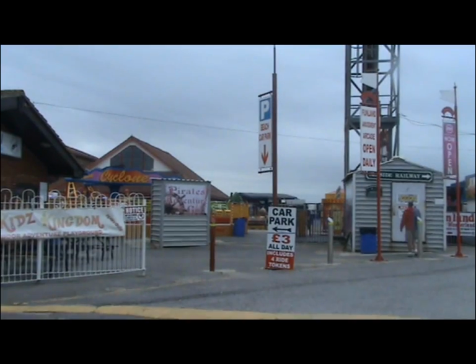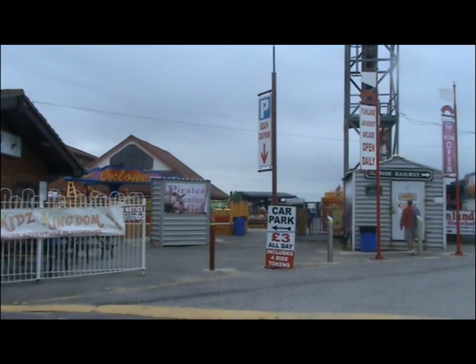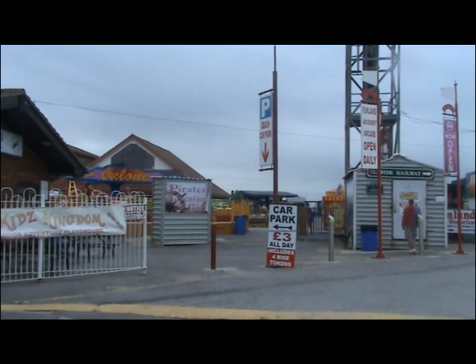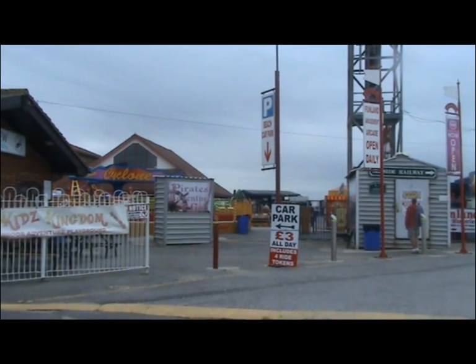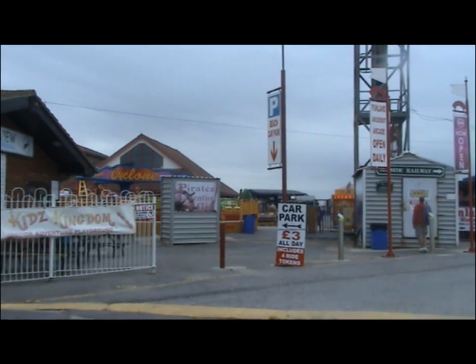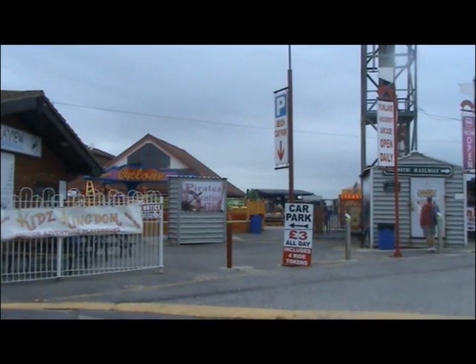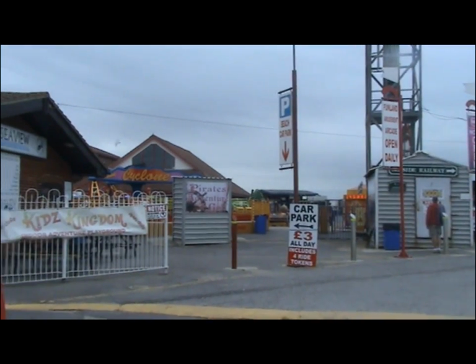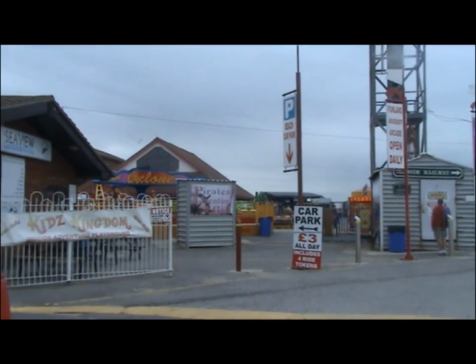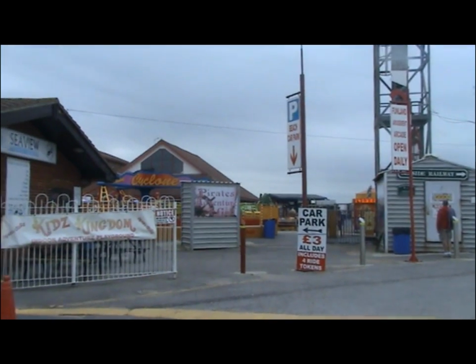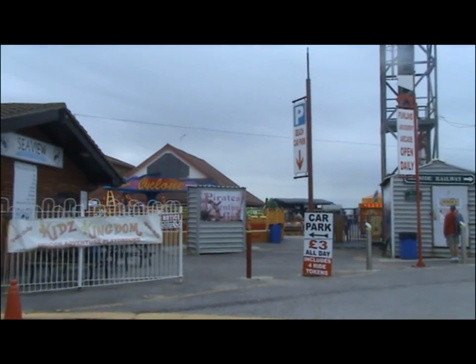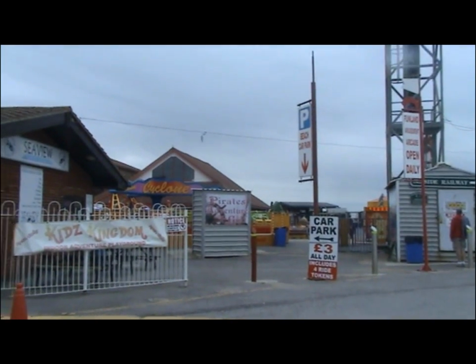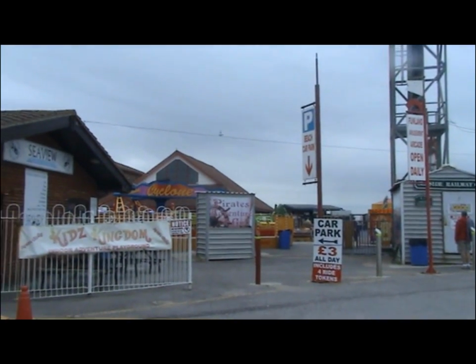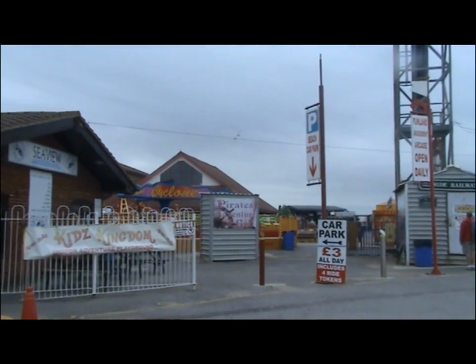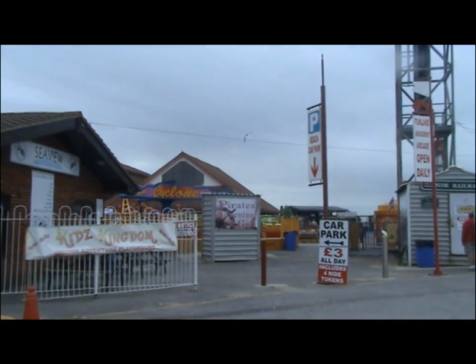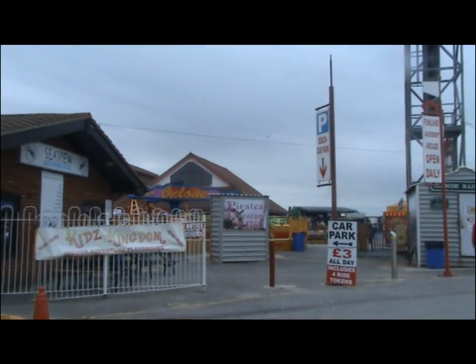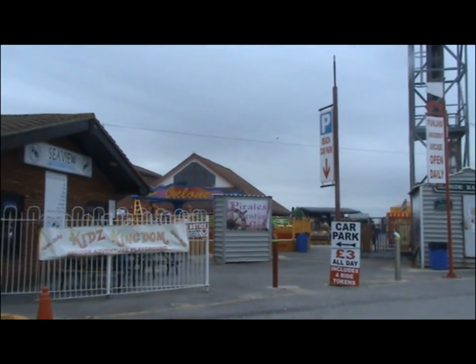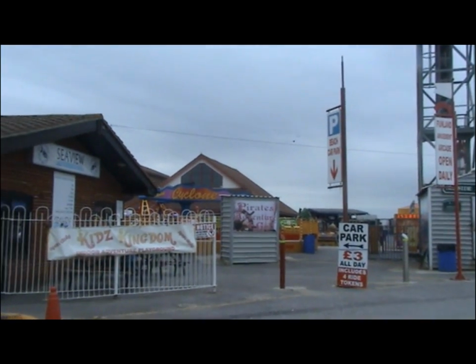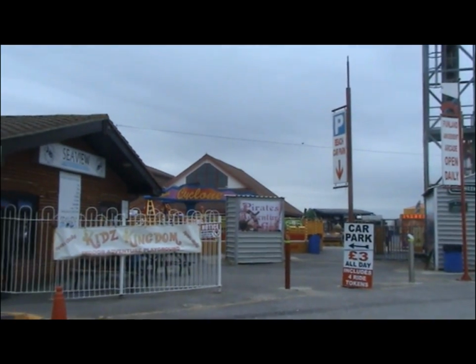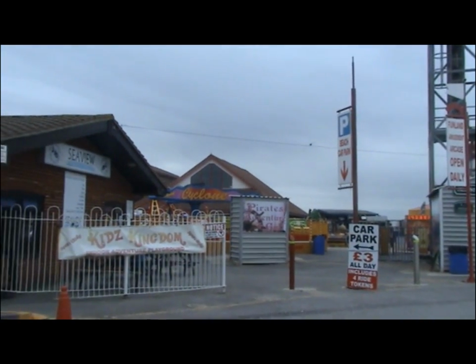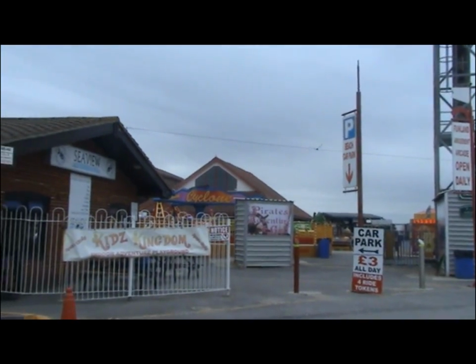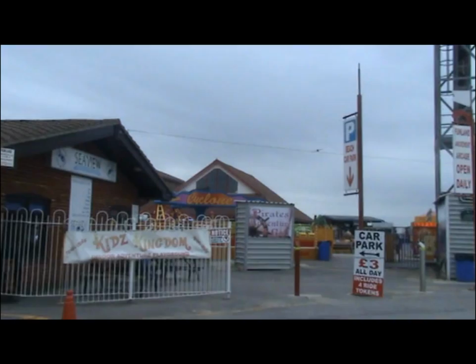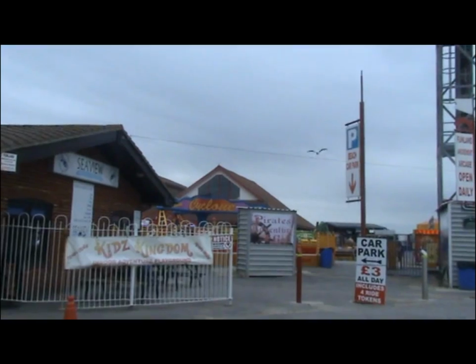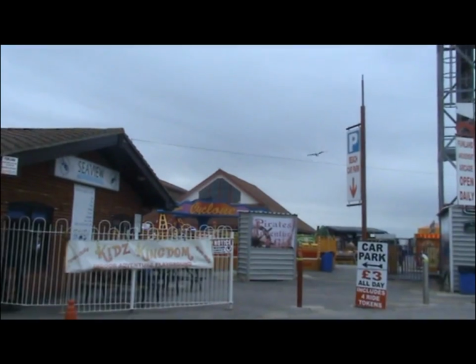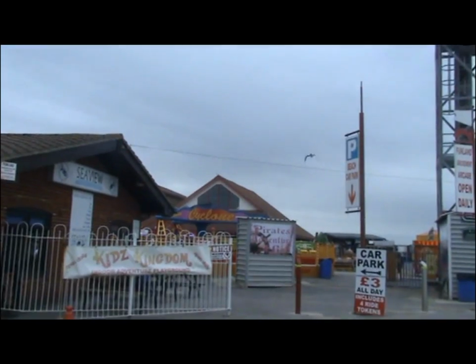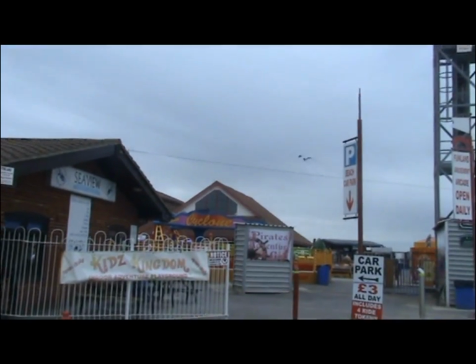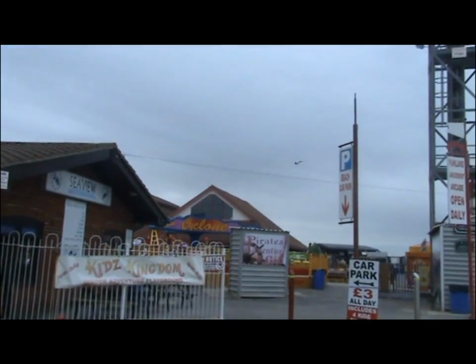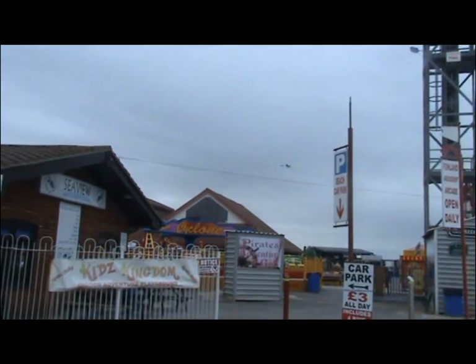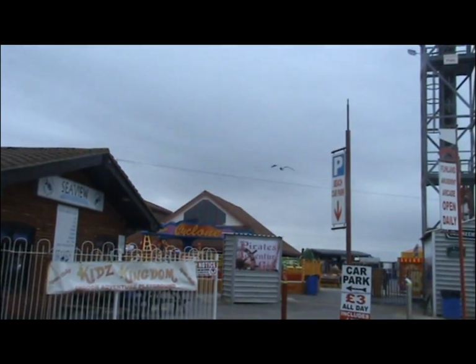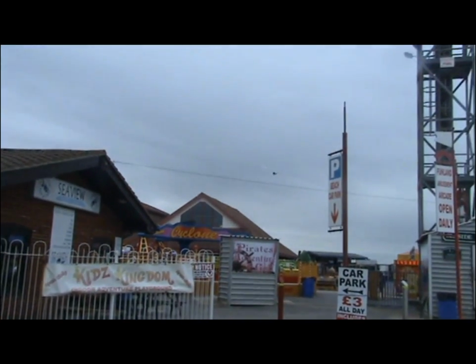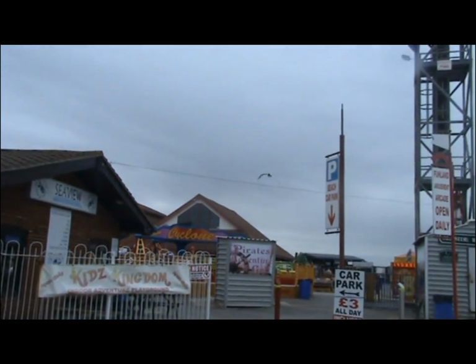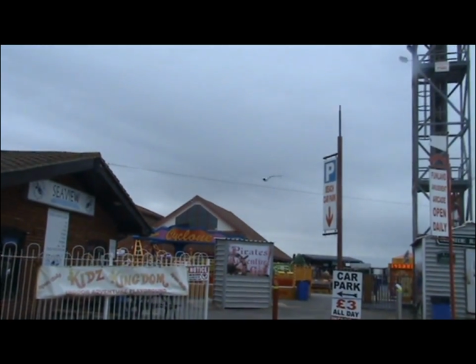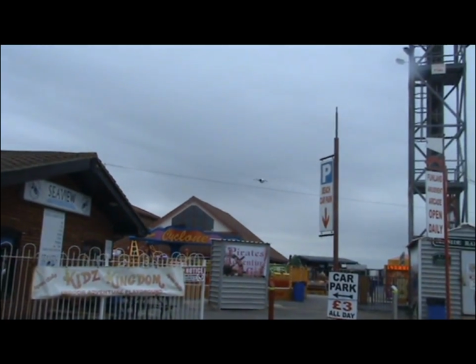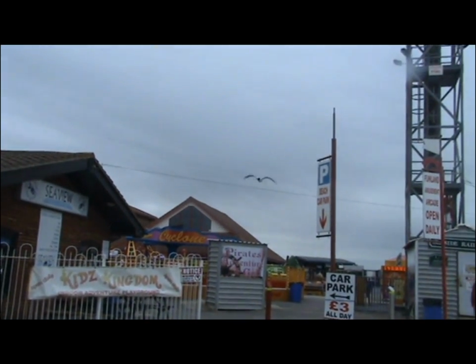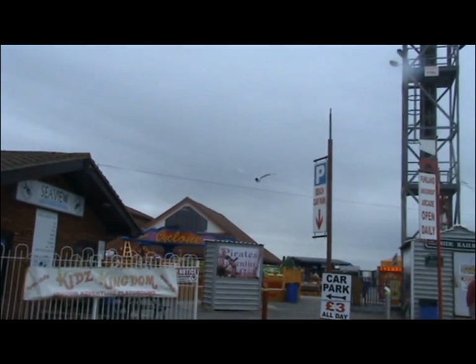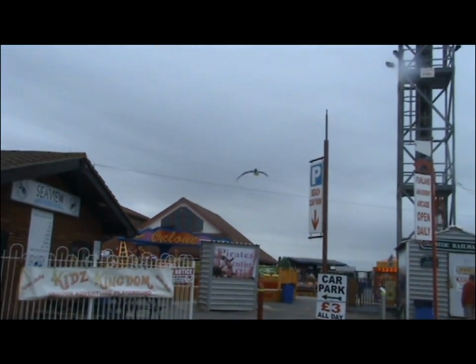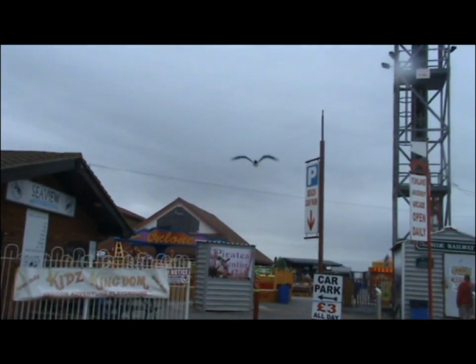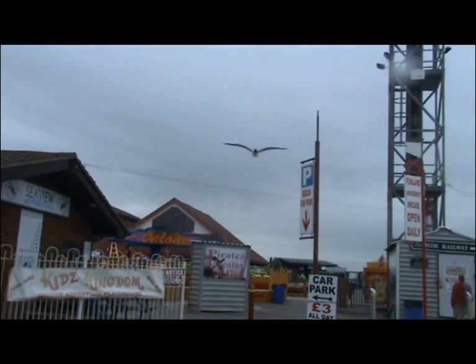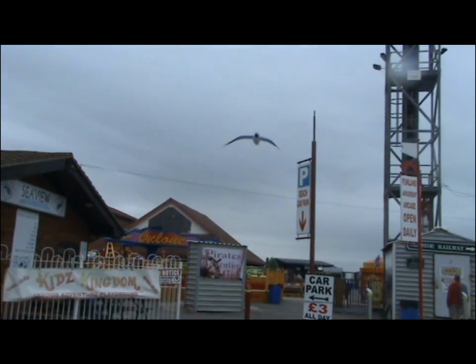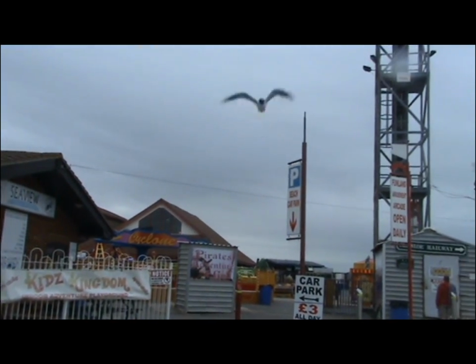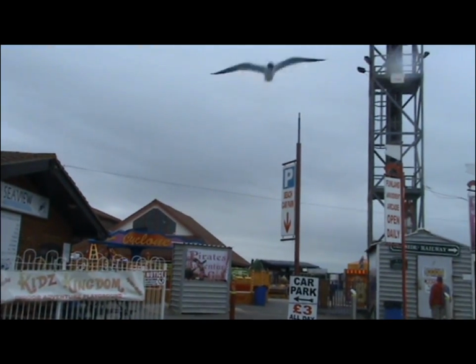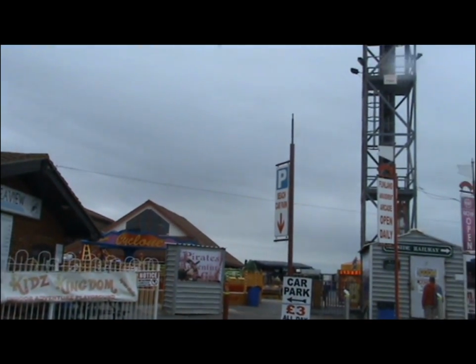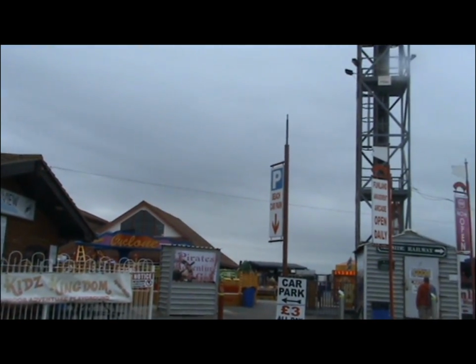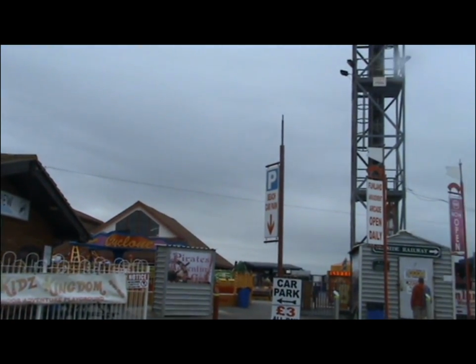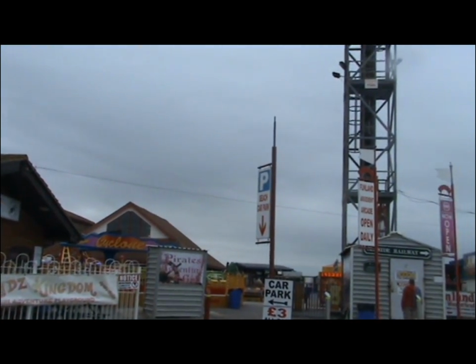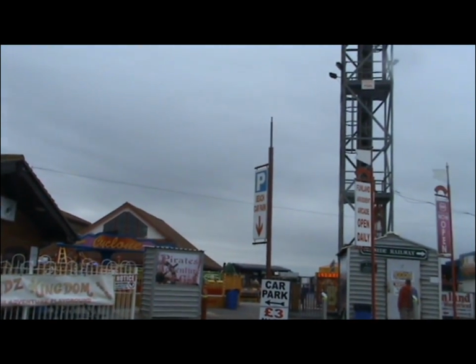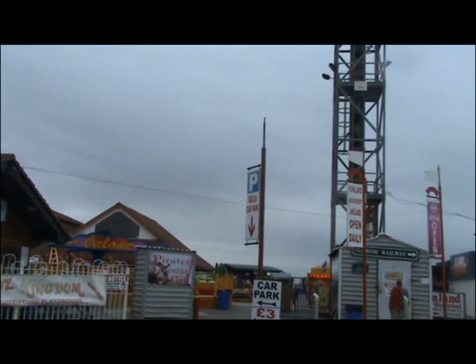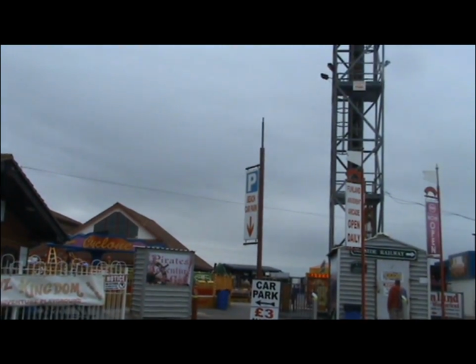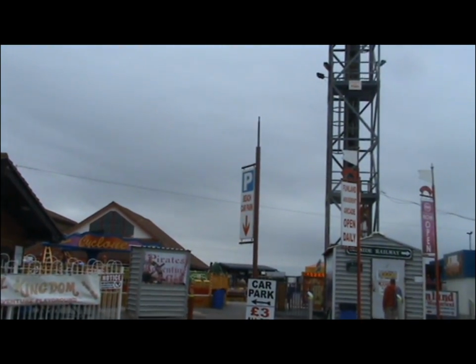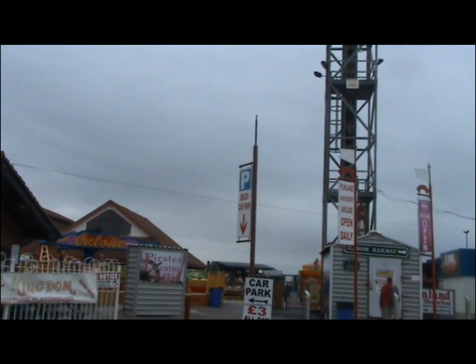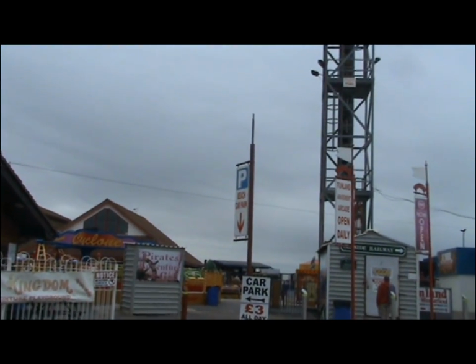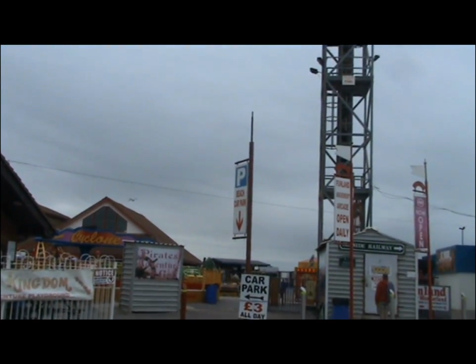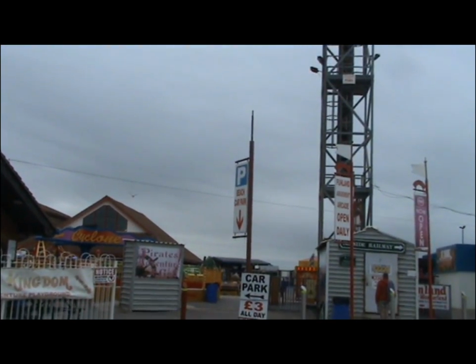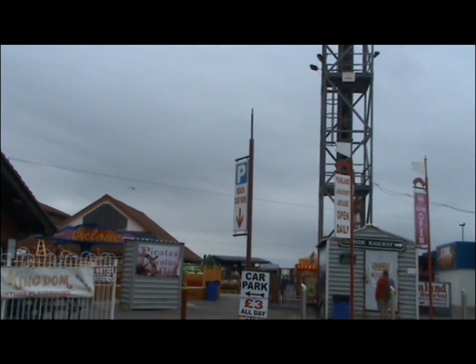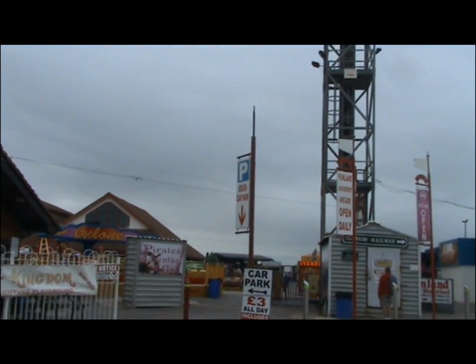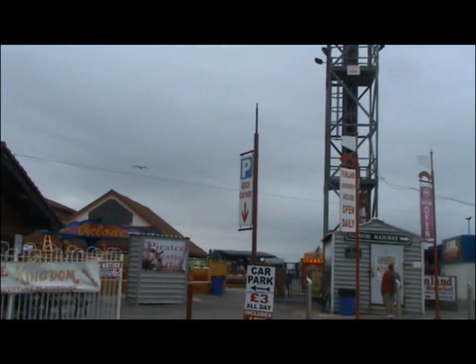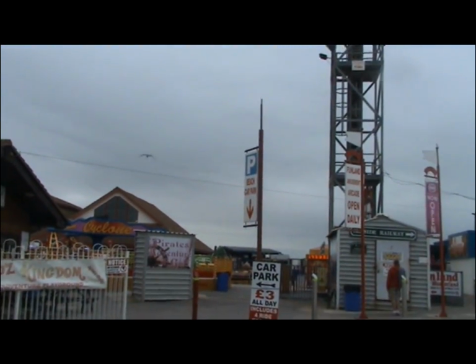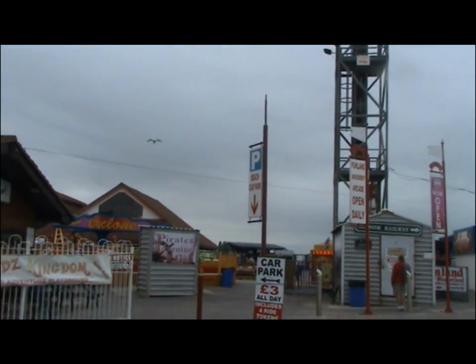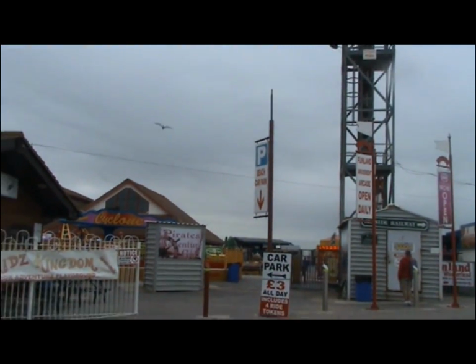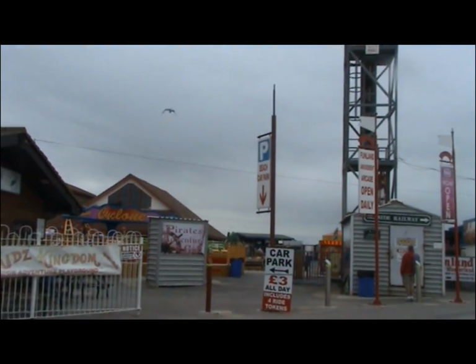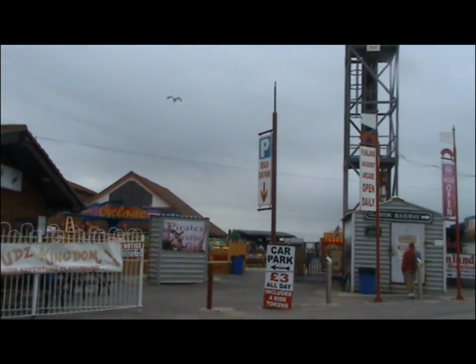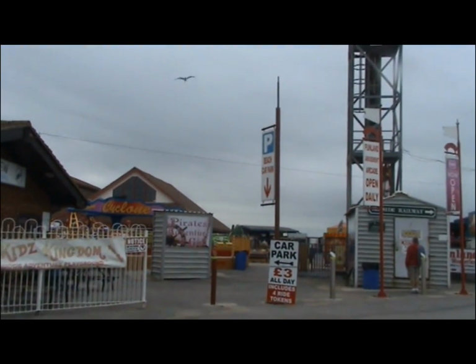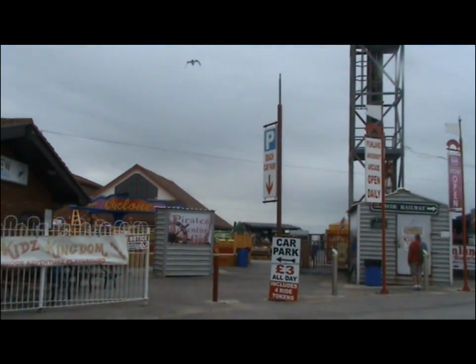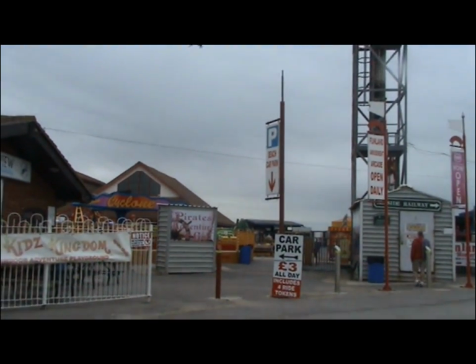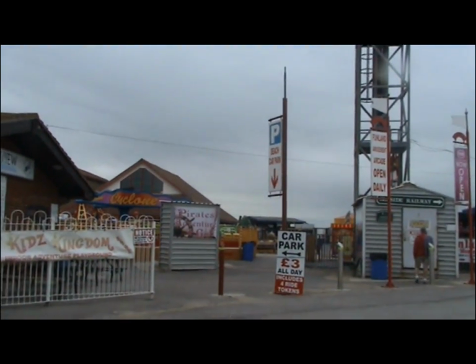This is Hayling Island Amusement Park, and the first amusement park on Hayling Island opened in 1931.